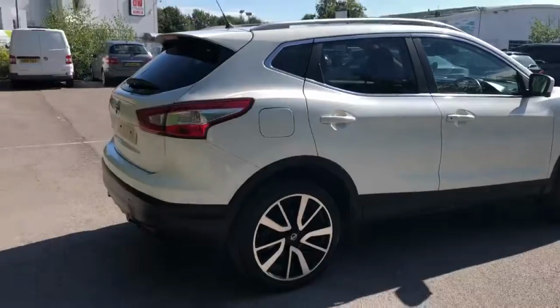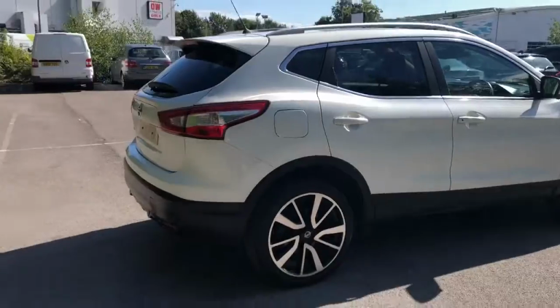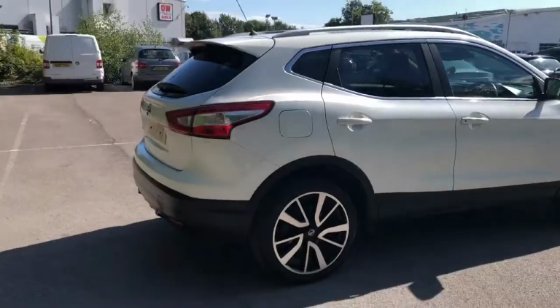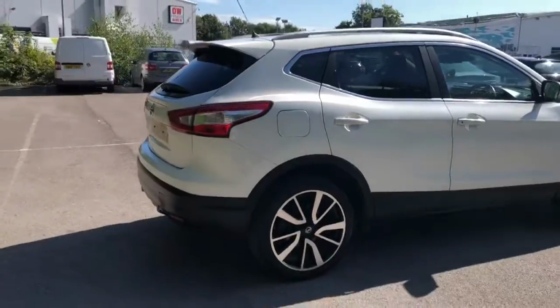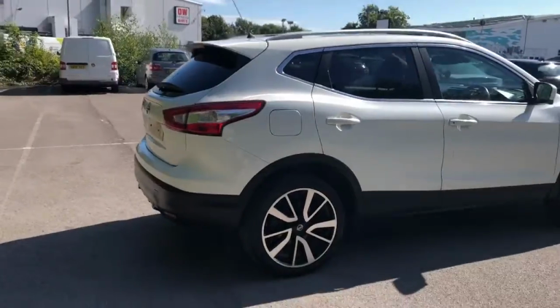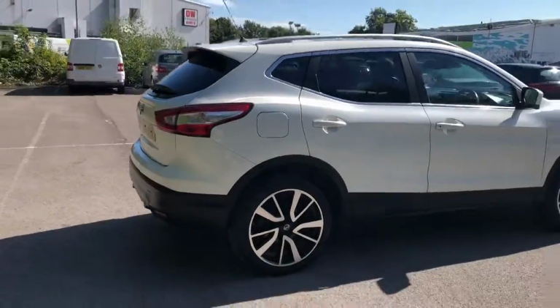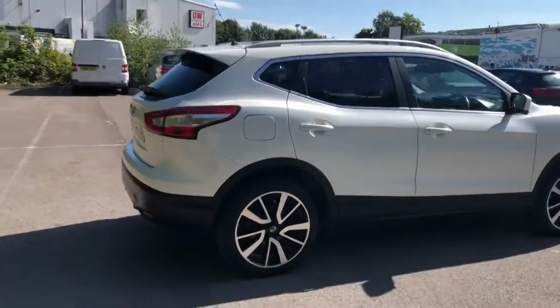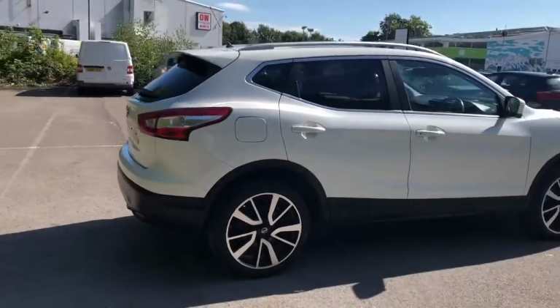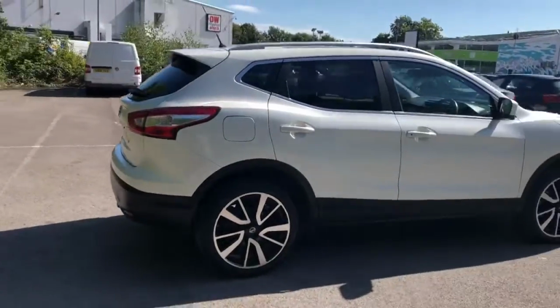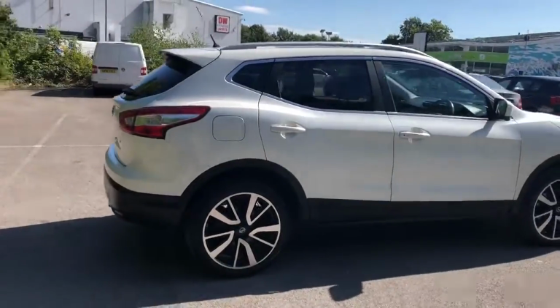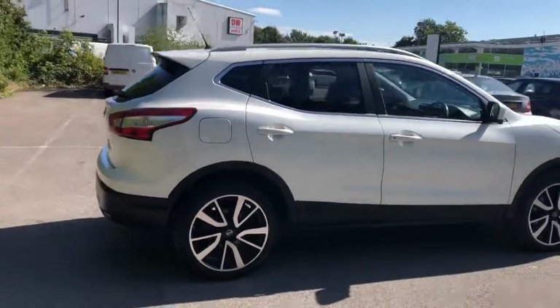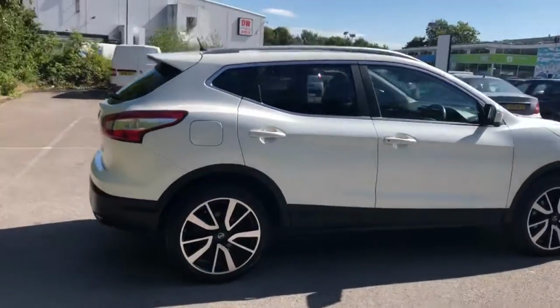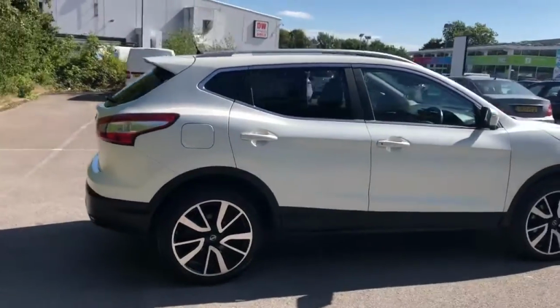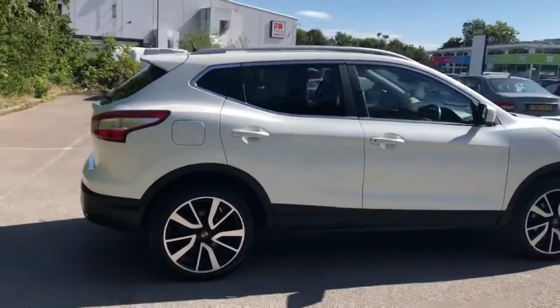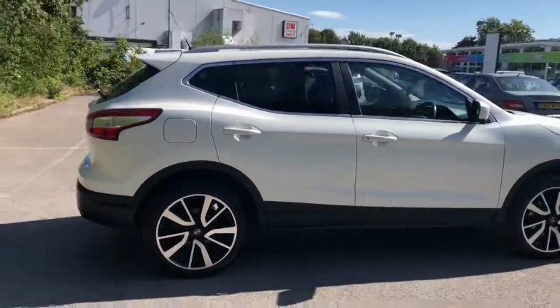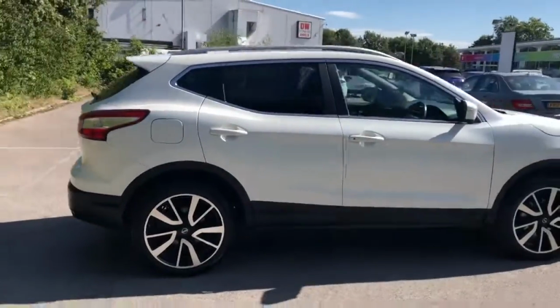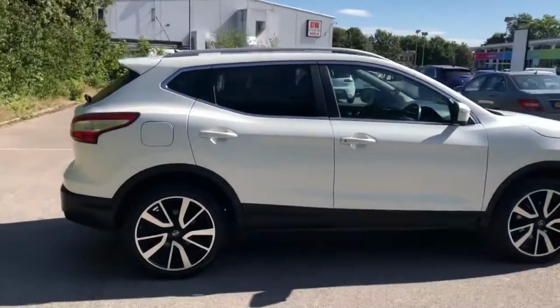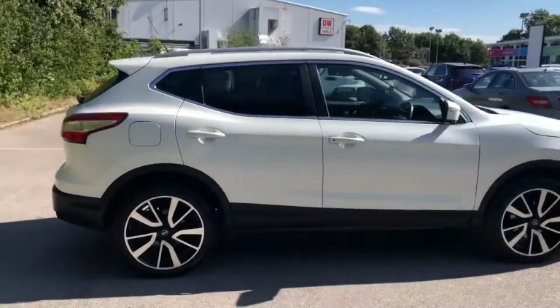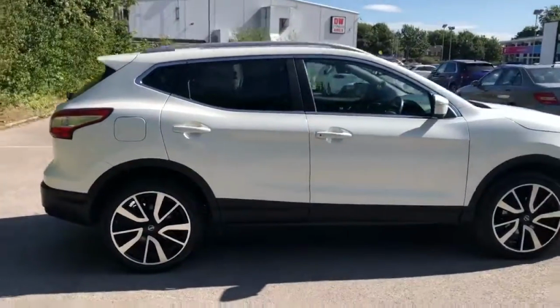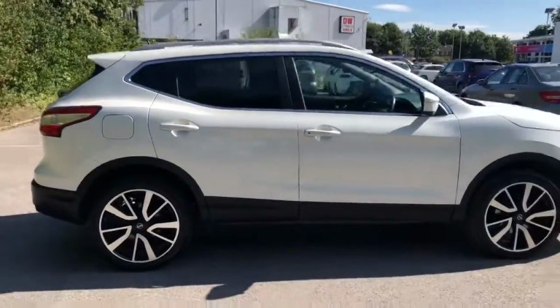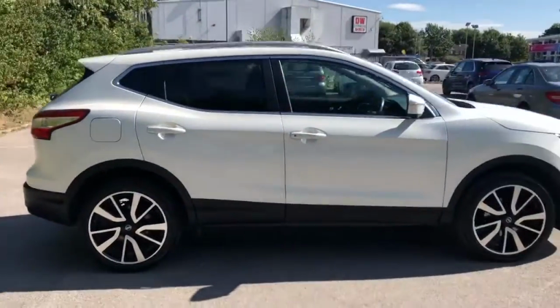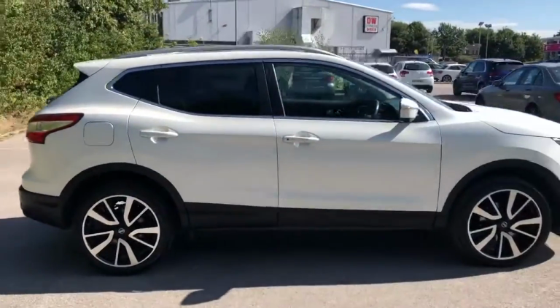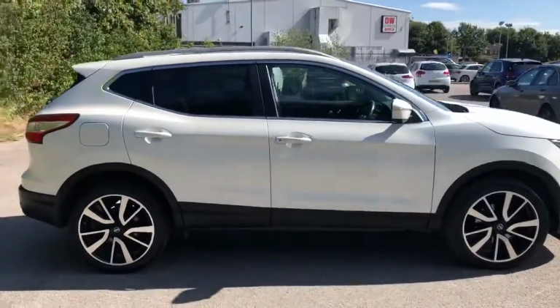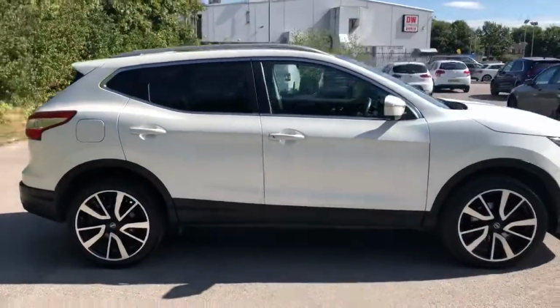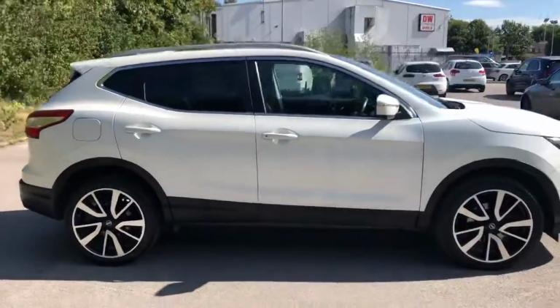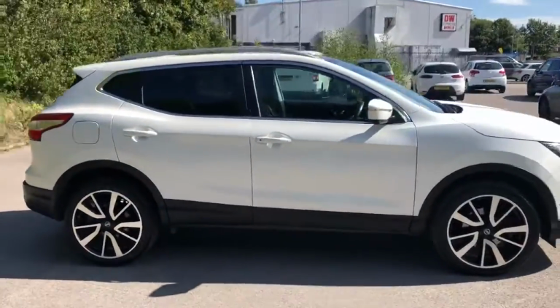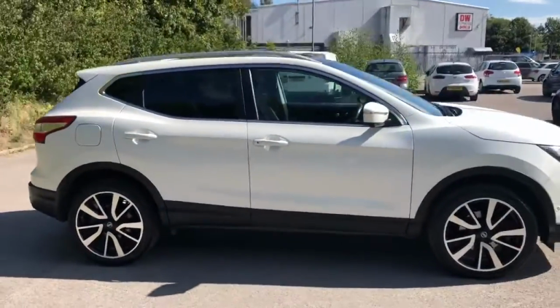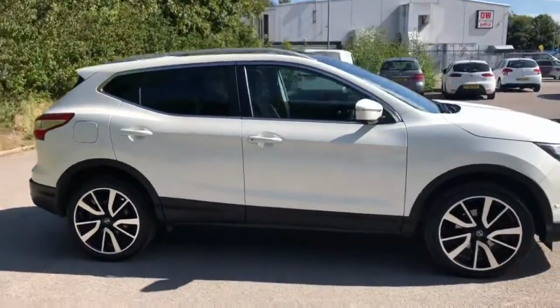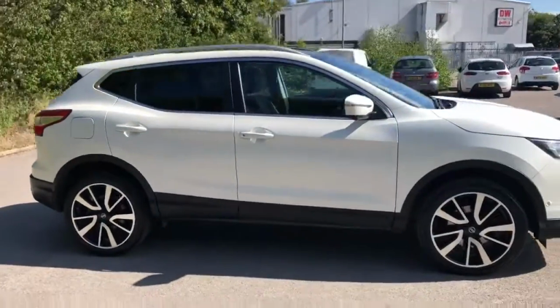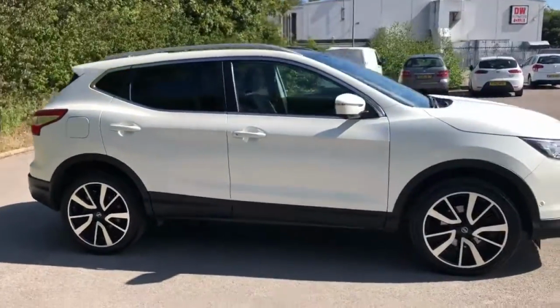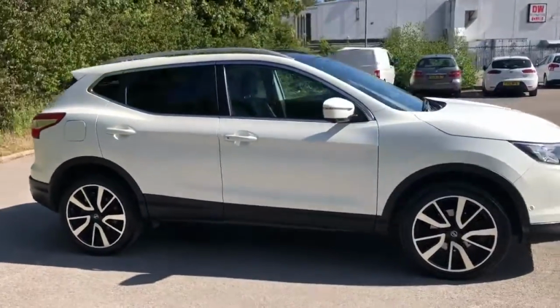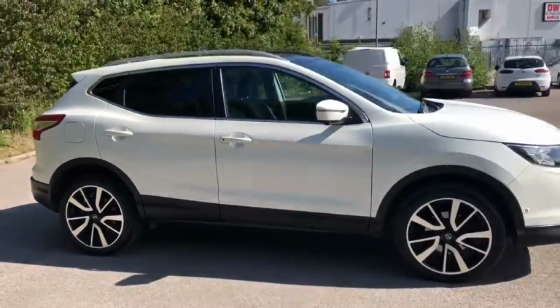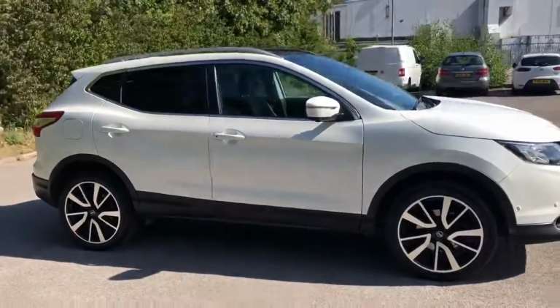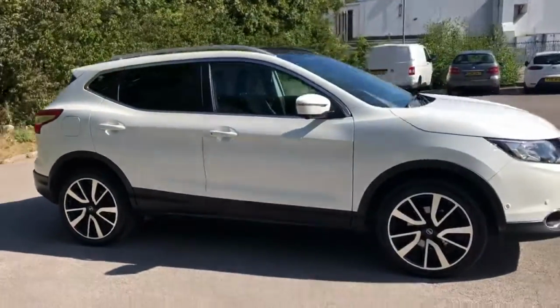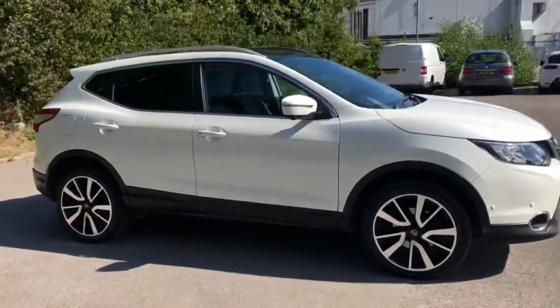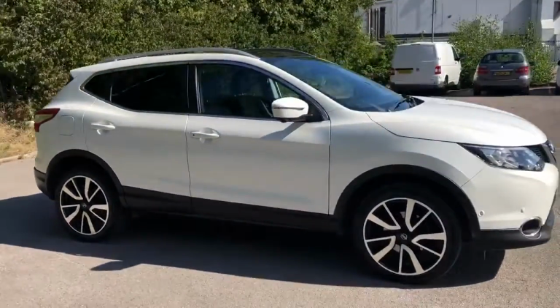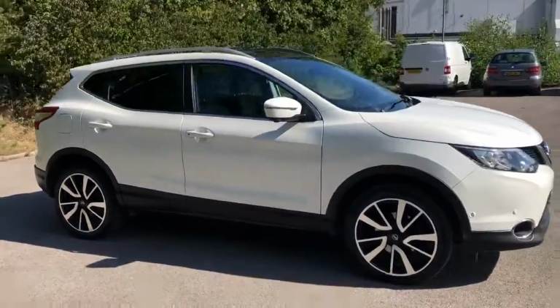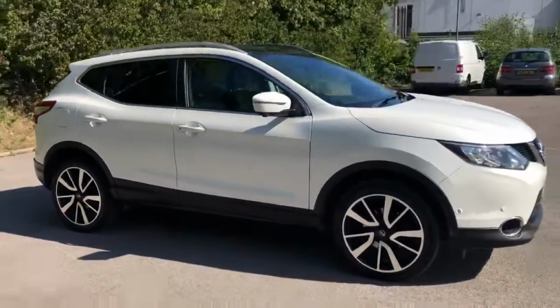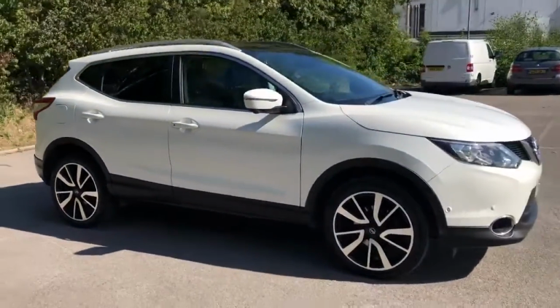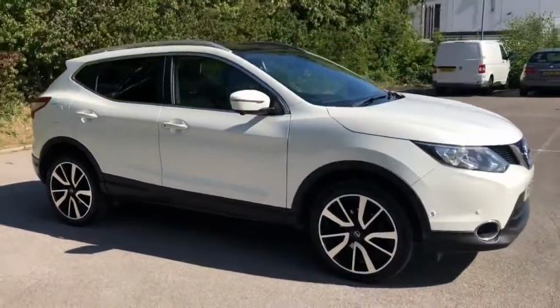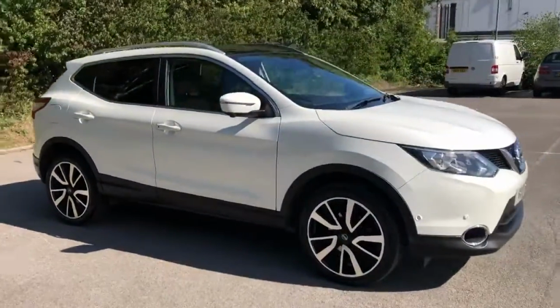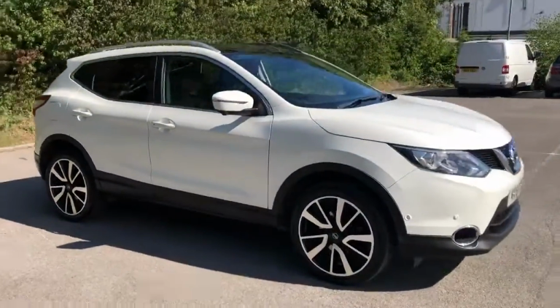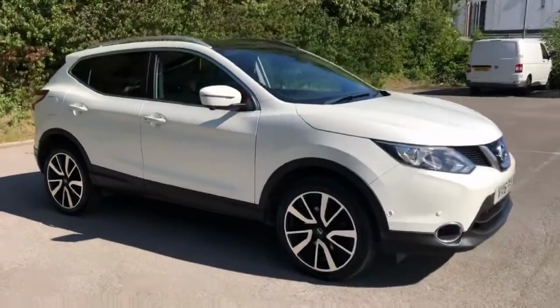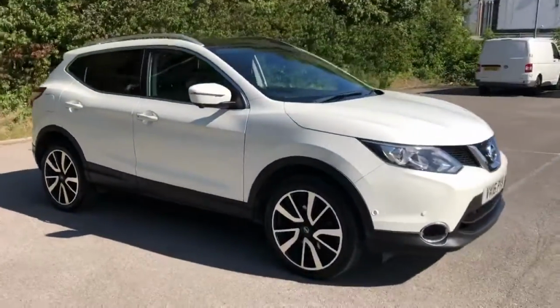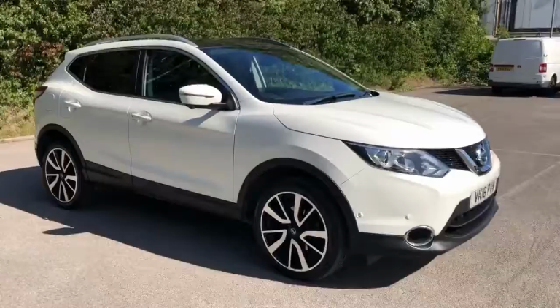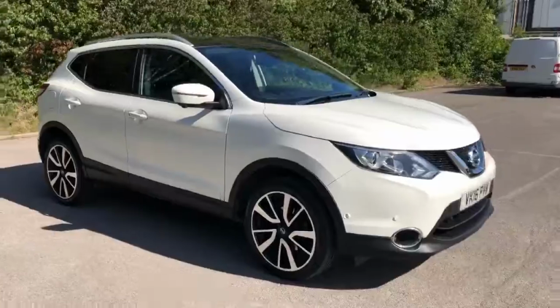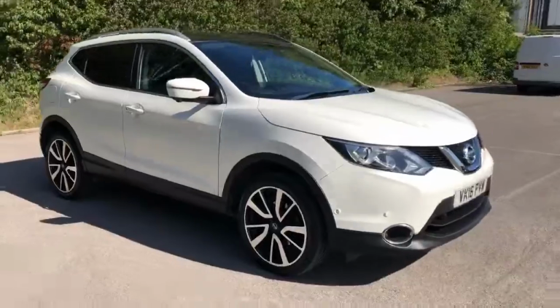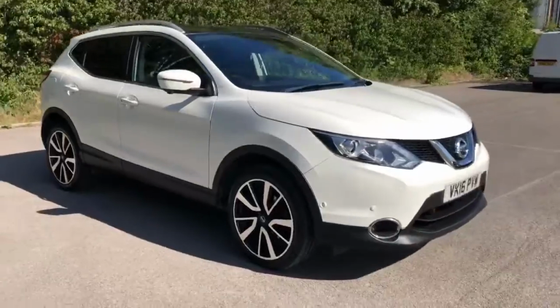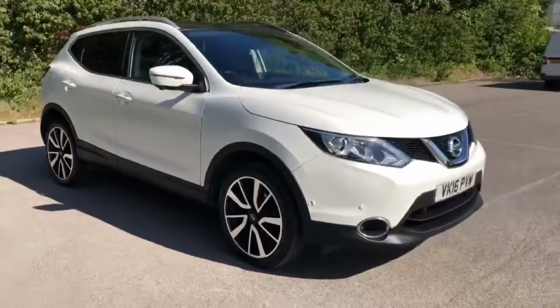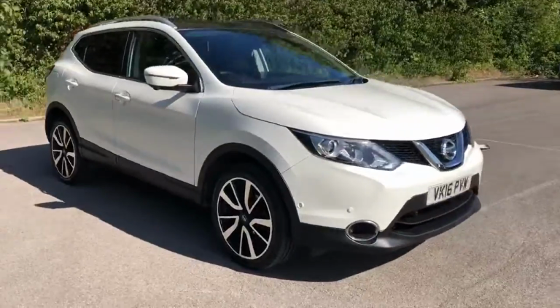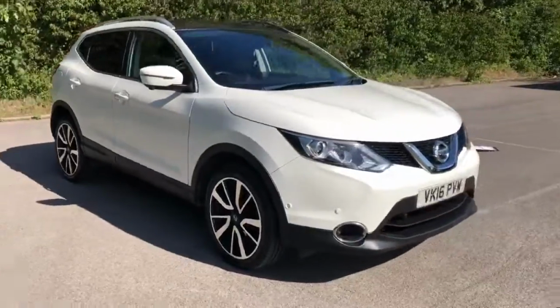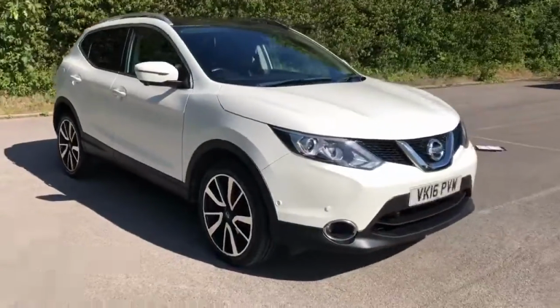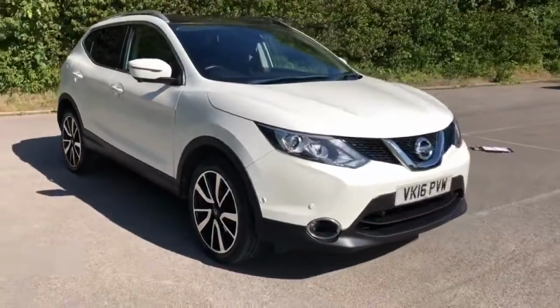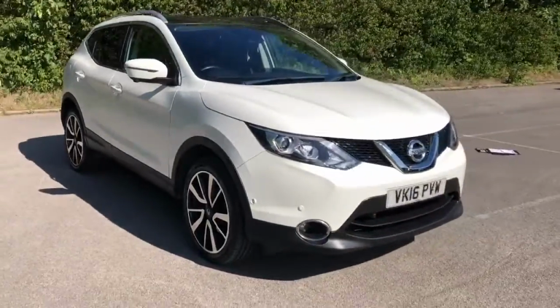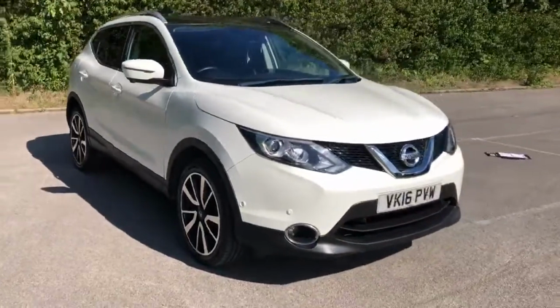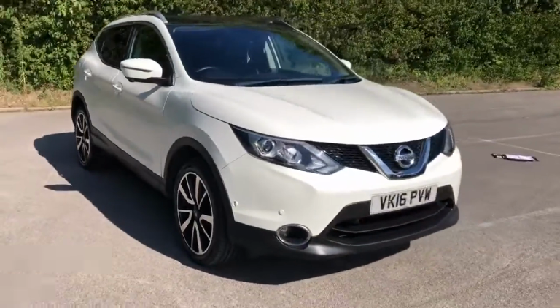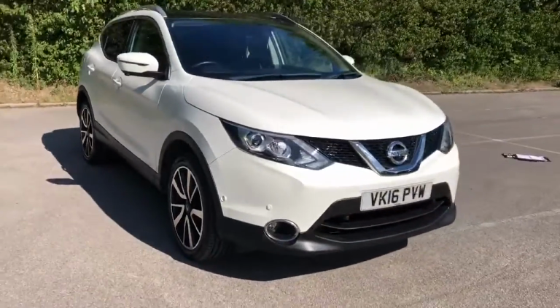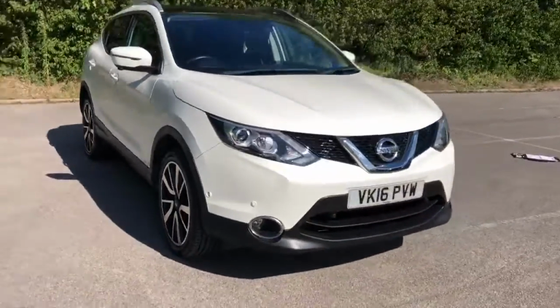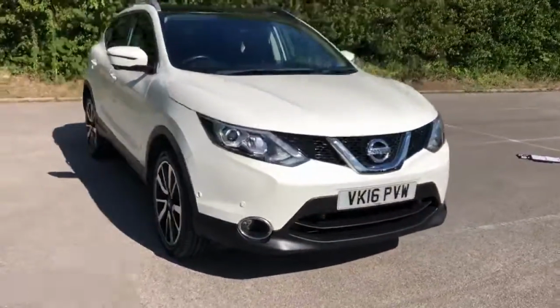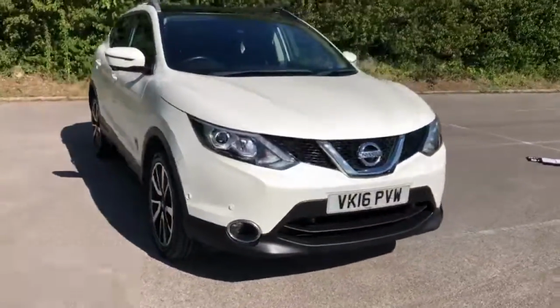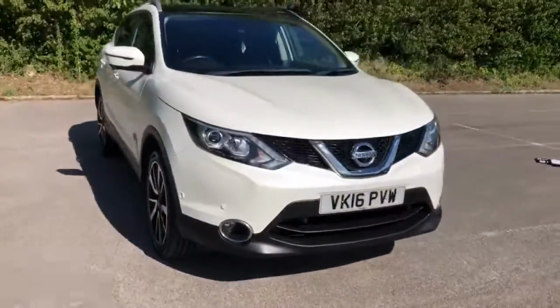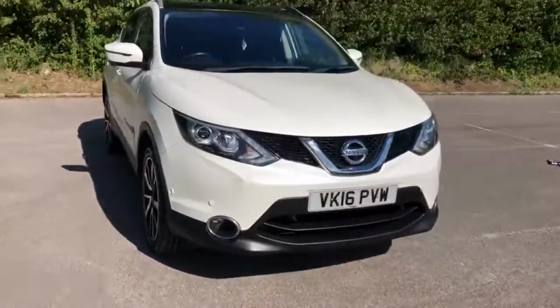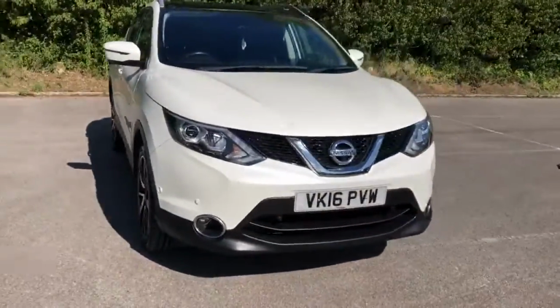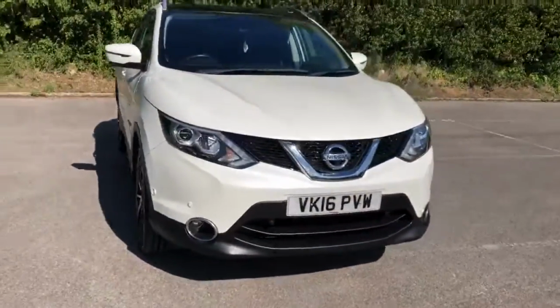And there we have the 2016 Nissan Qashqai. To arrange a viewing or book a test drive, please contact Pentagon Lincoln at Tritton Road.